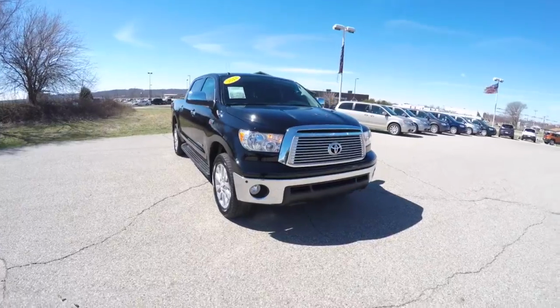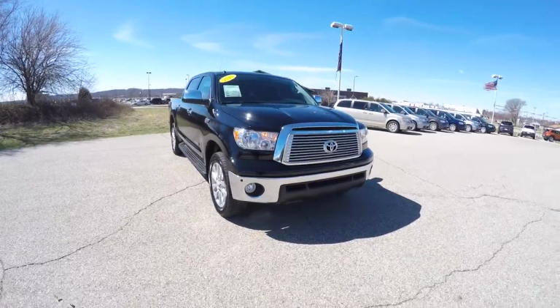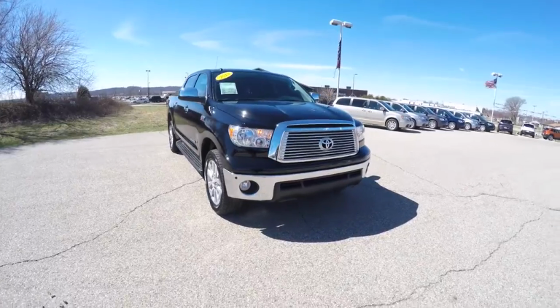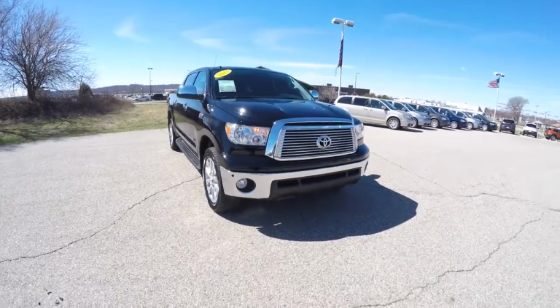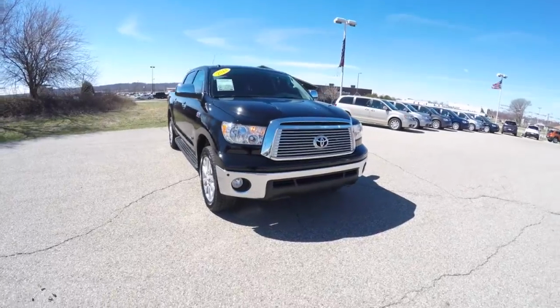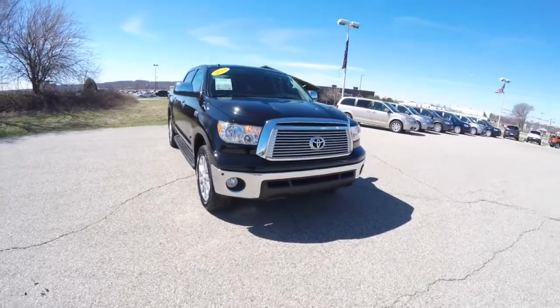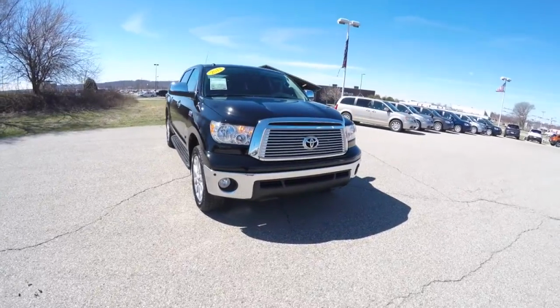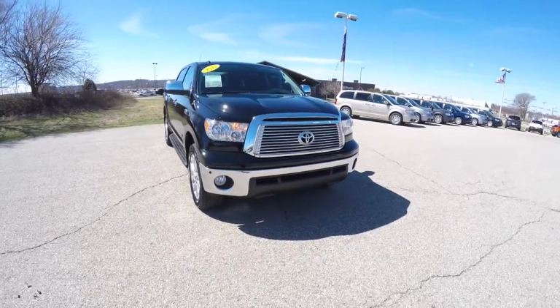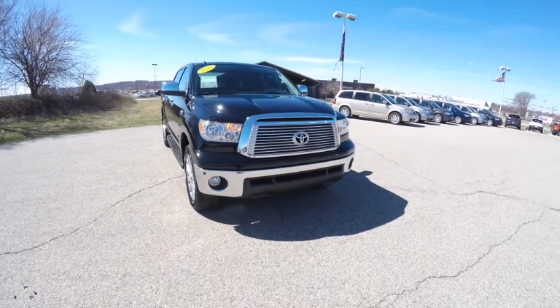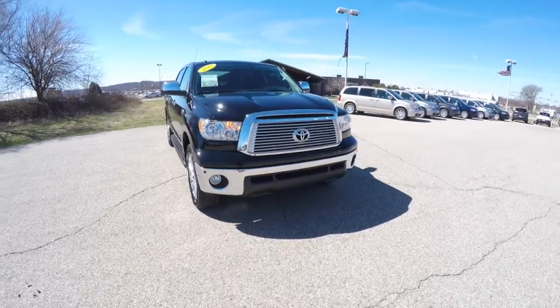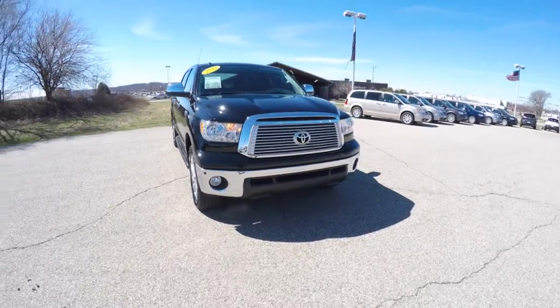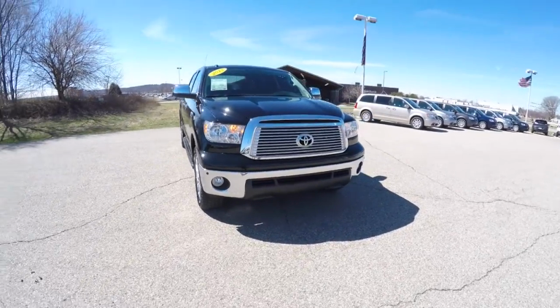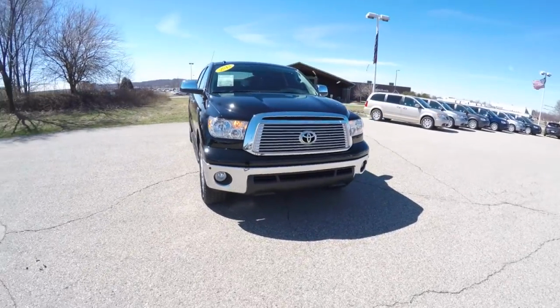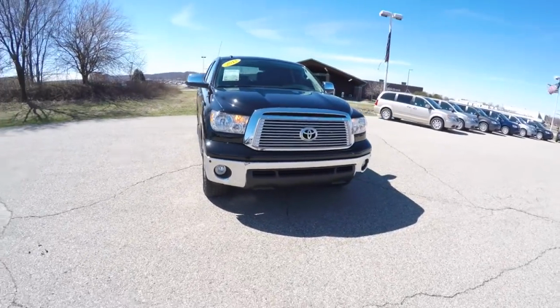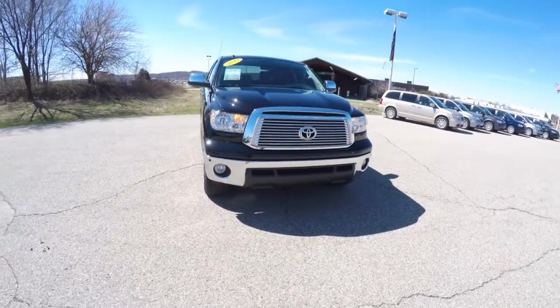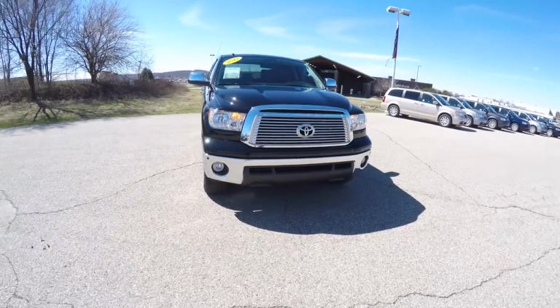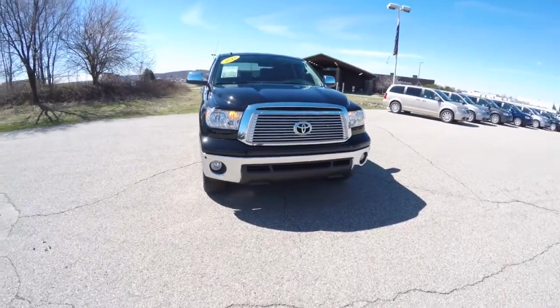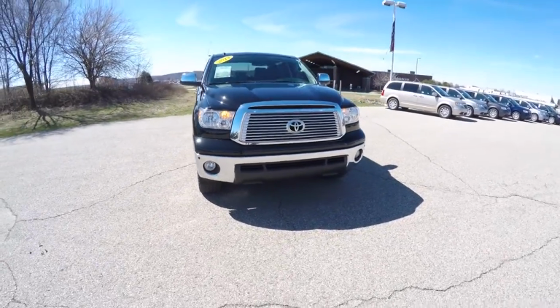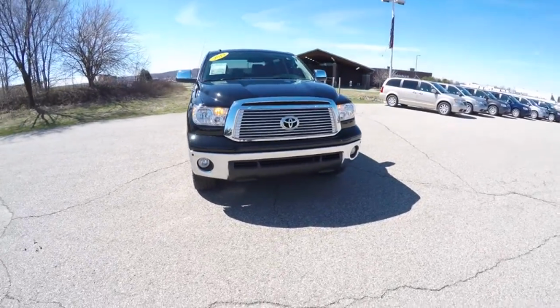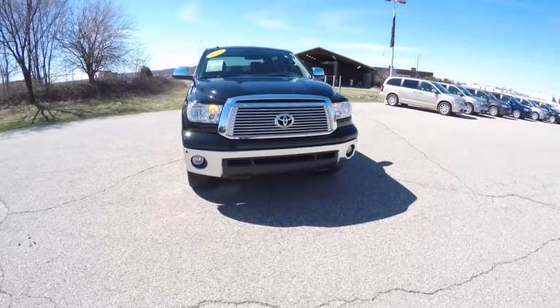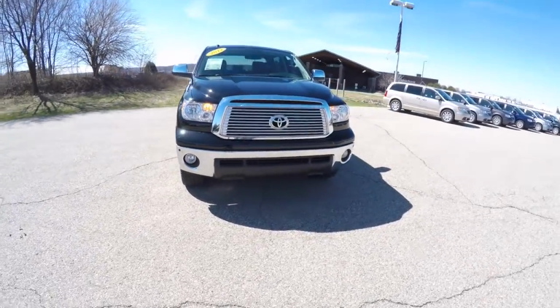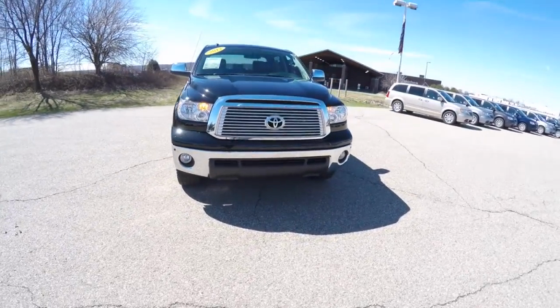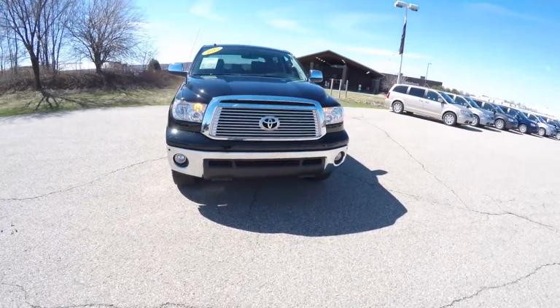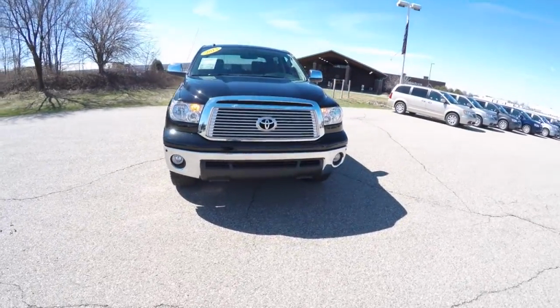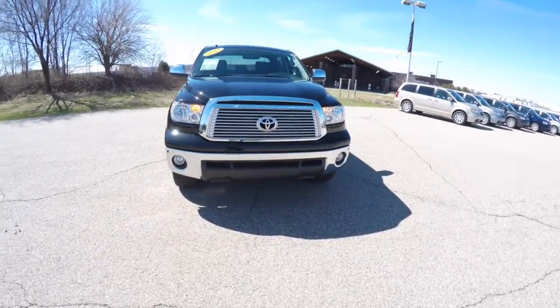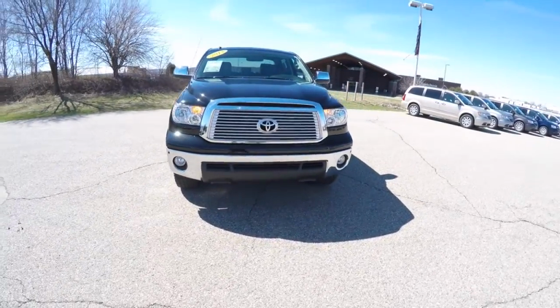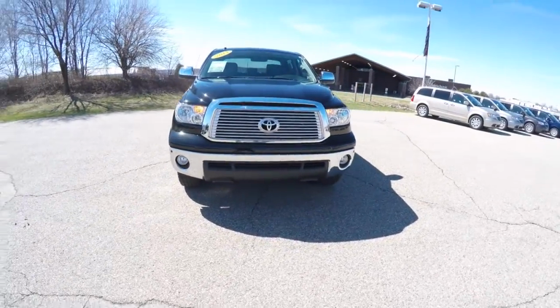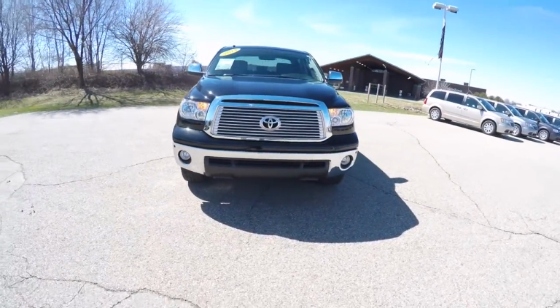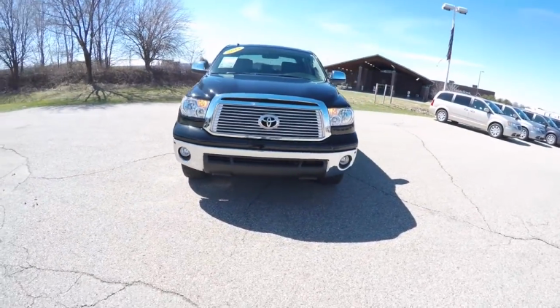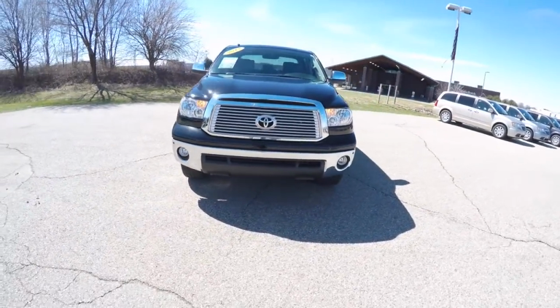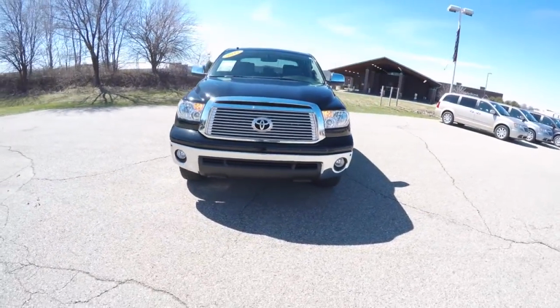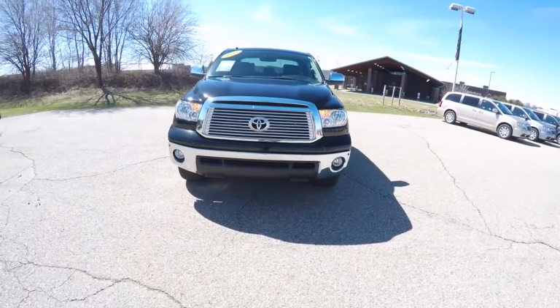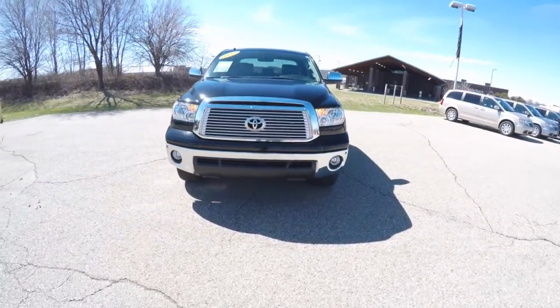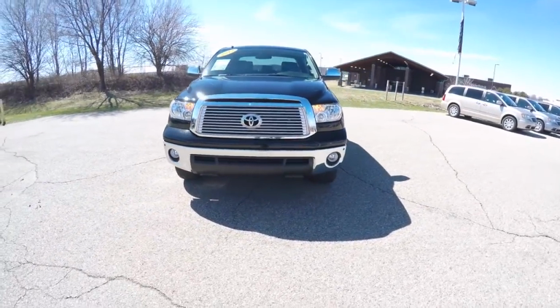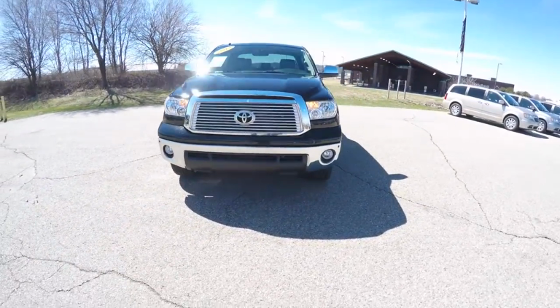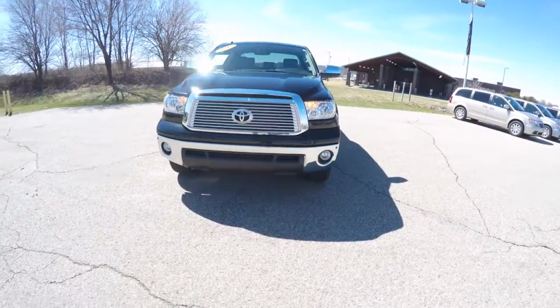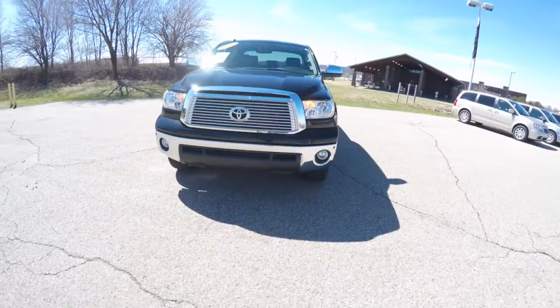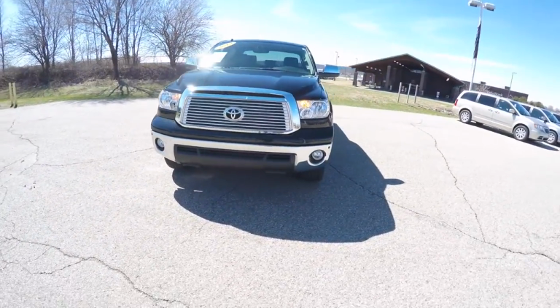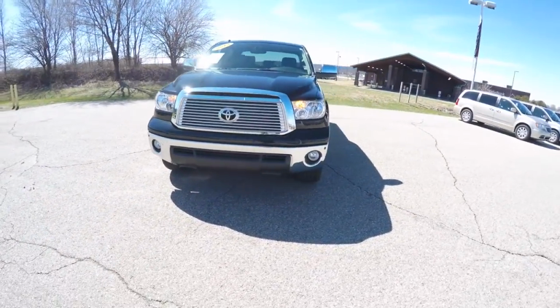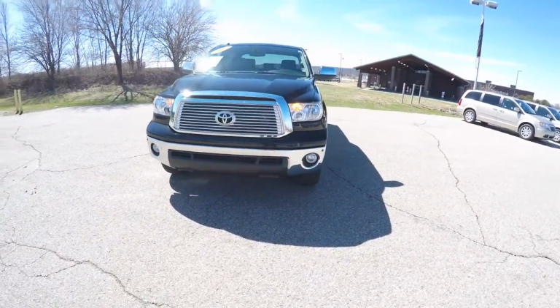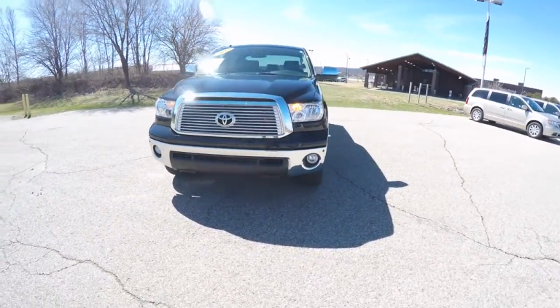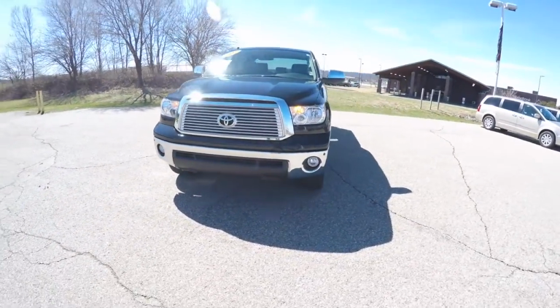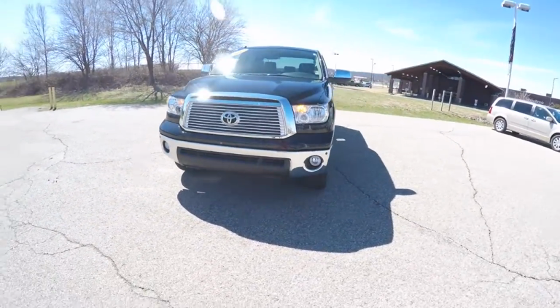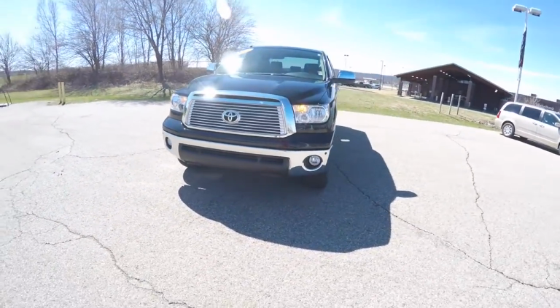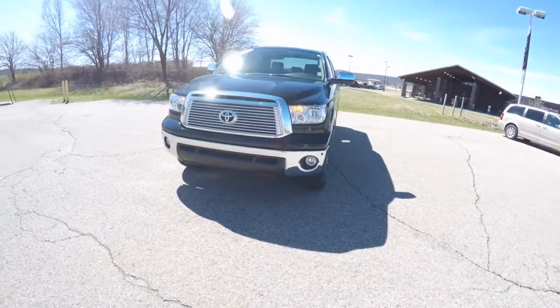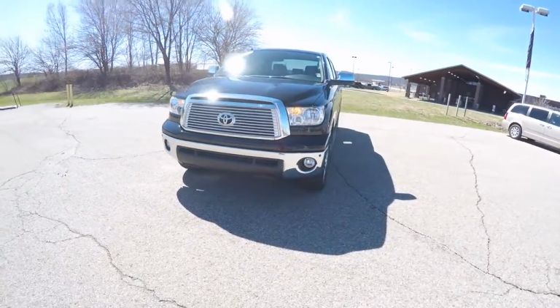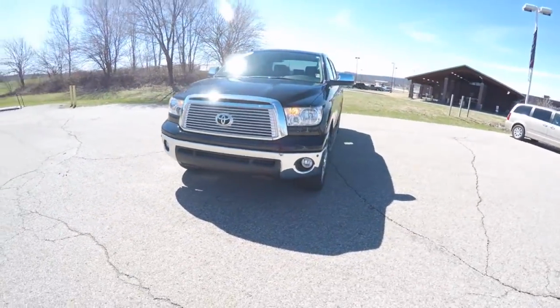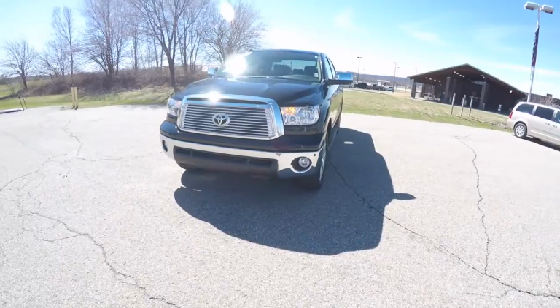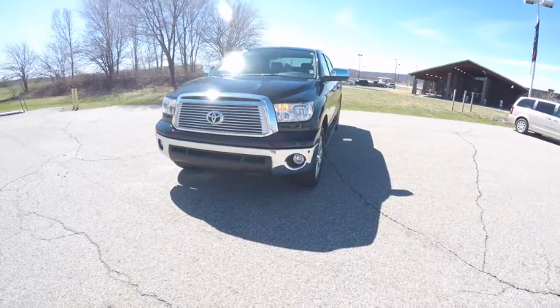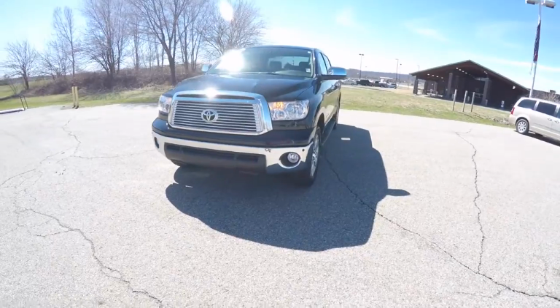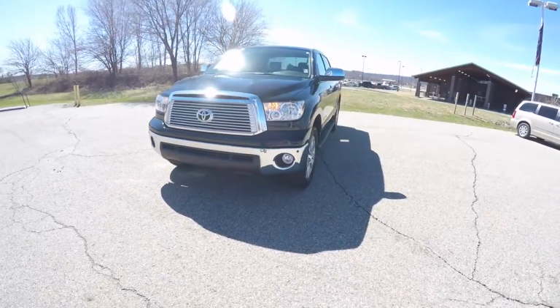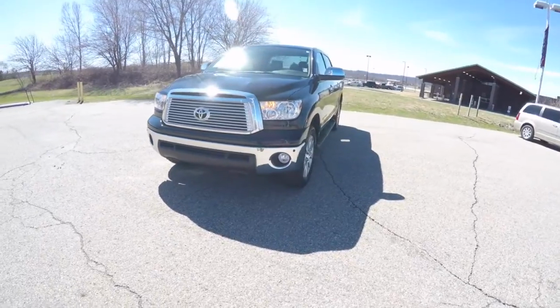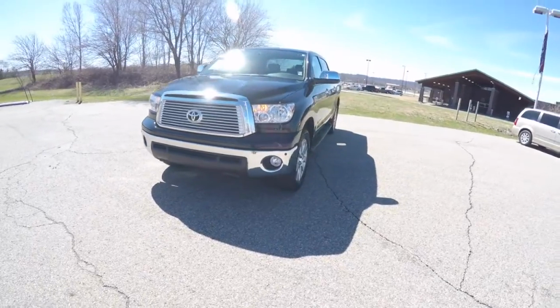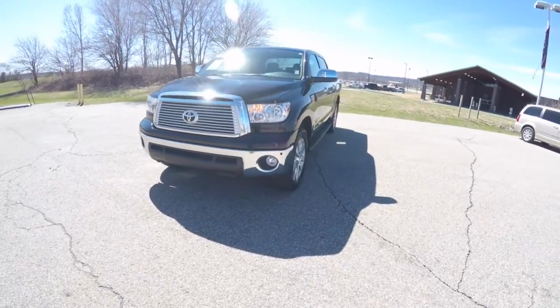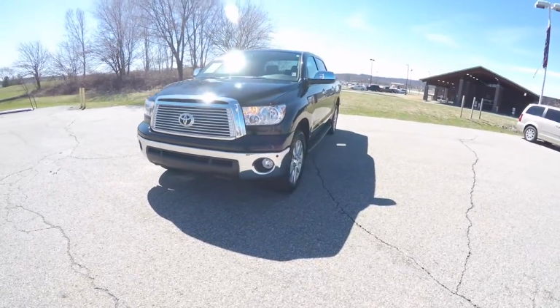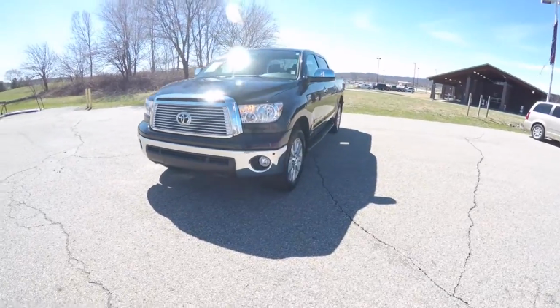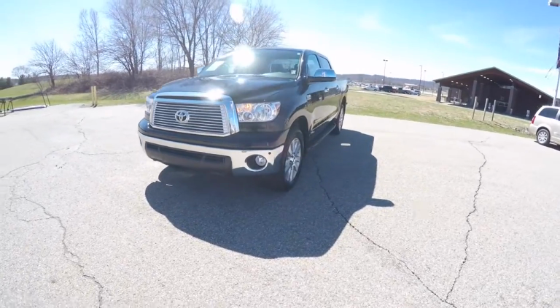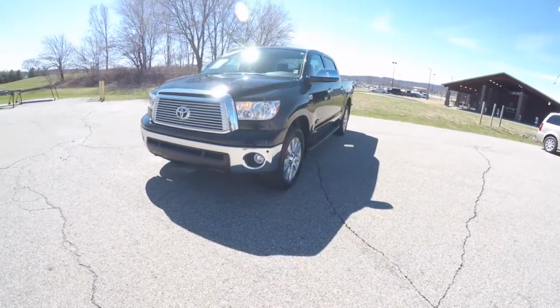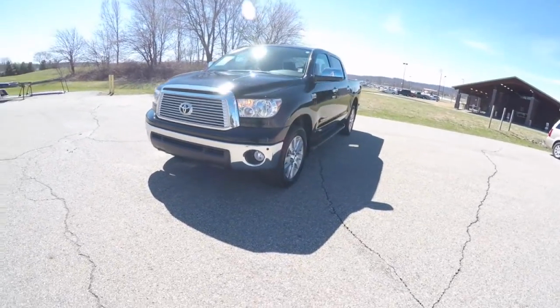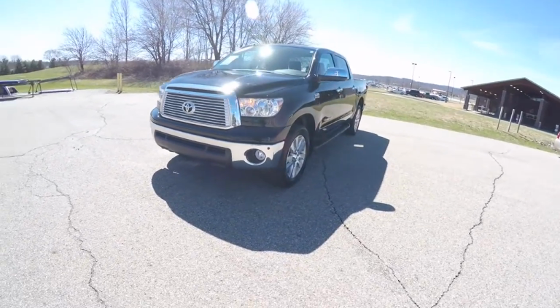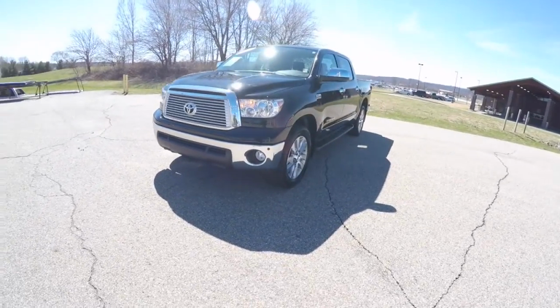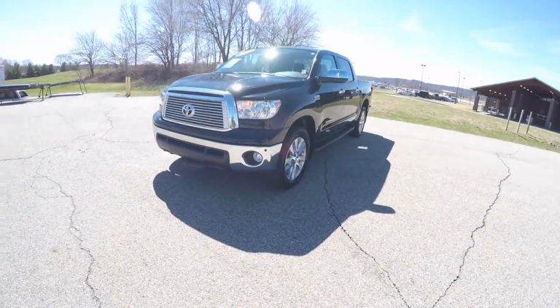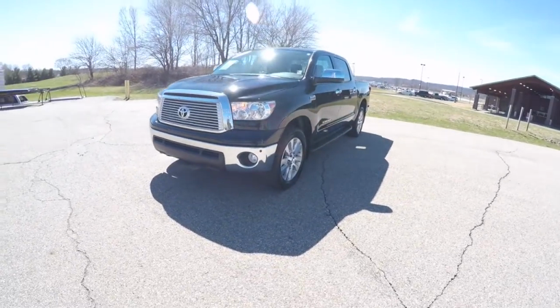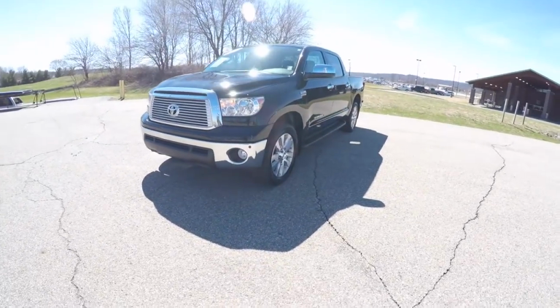Hello everyone, today we're going to take a quick walk-around look at this 2013 Toyota Tundra CrewMax Platinum Edition.